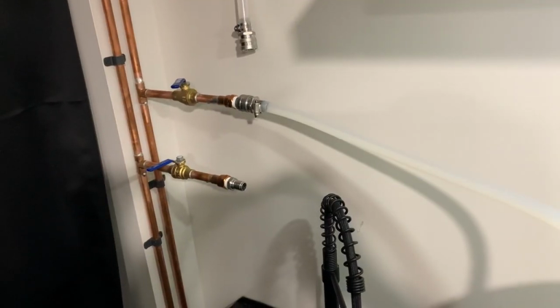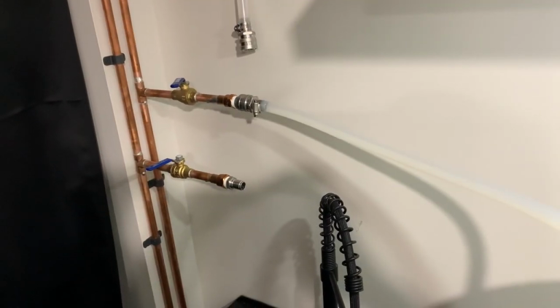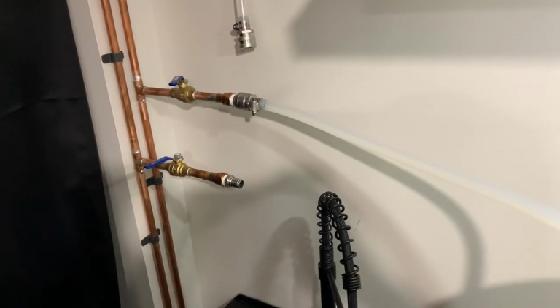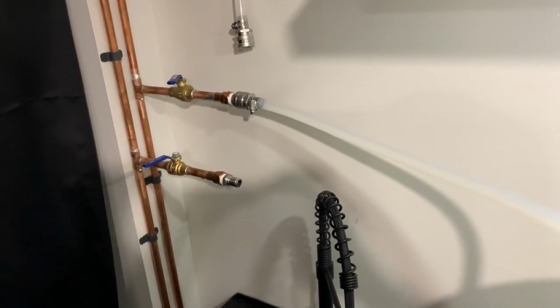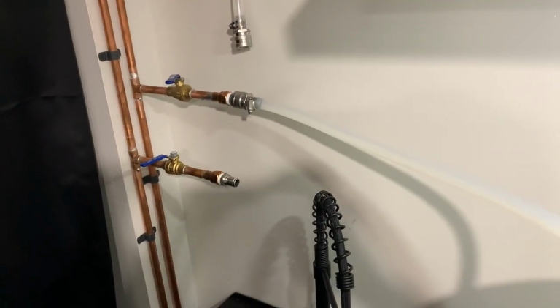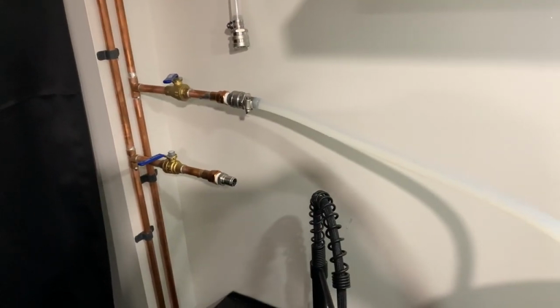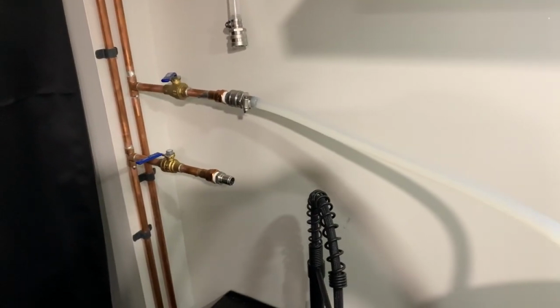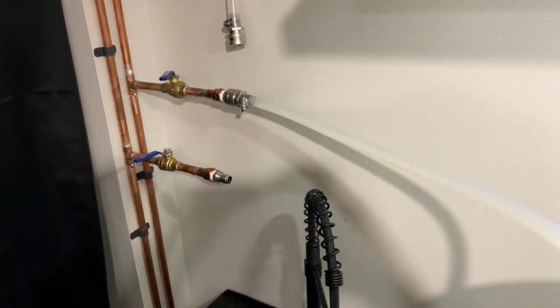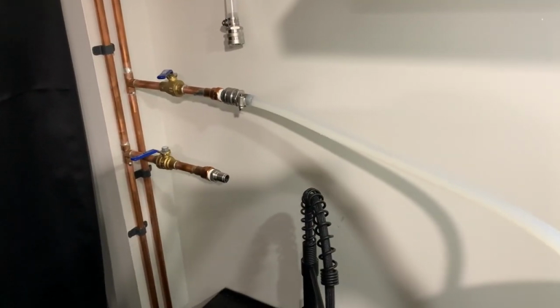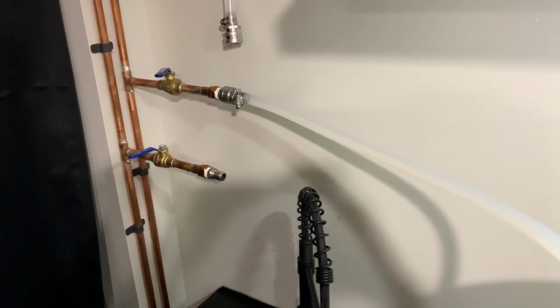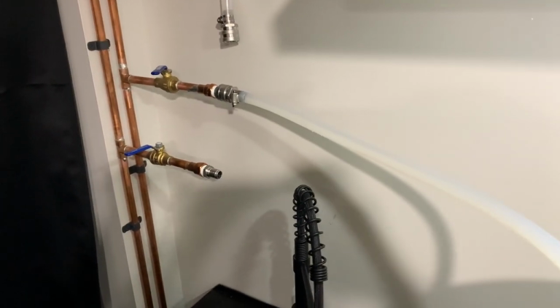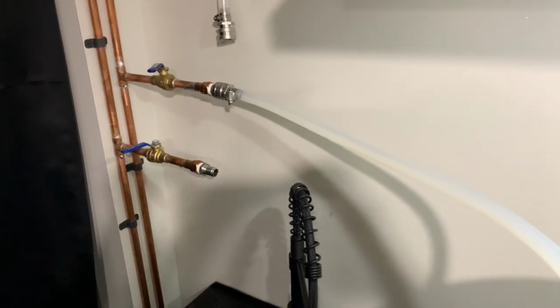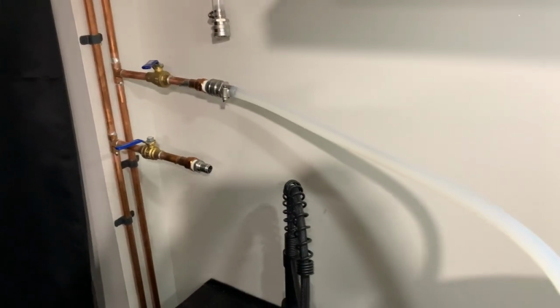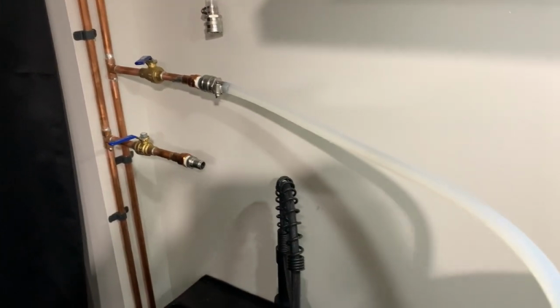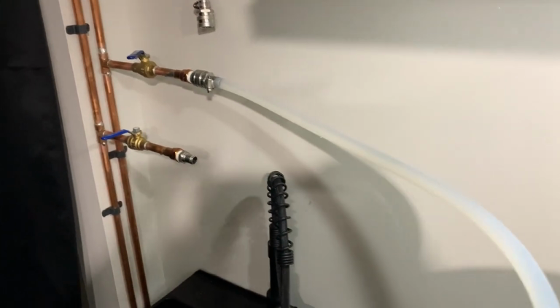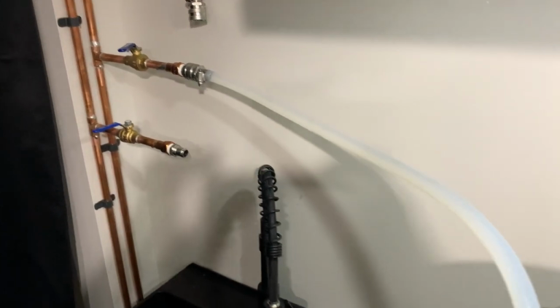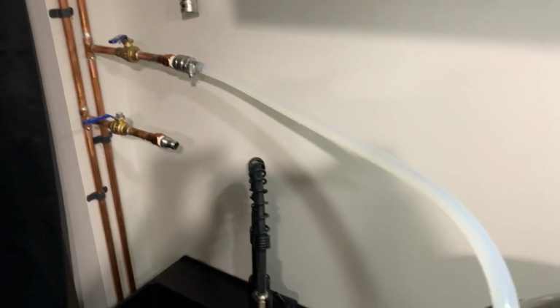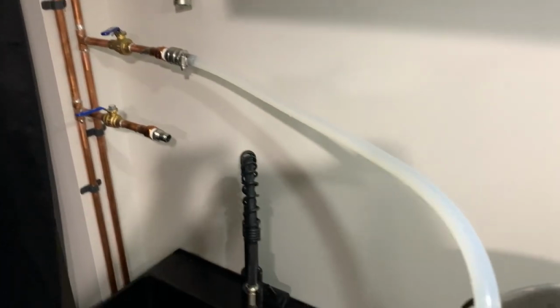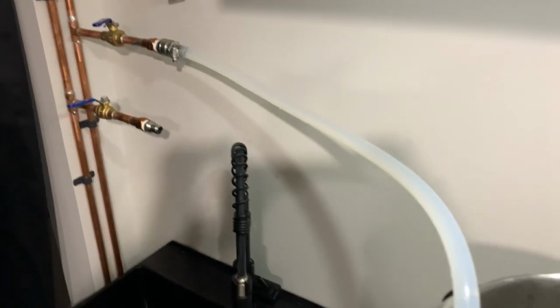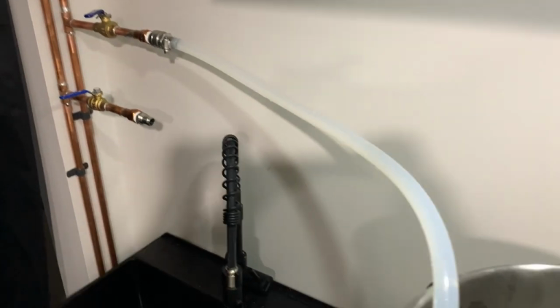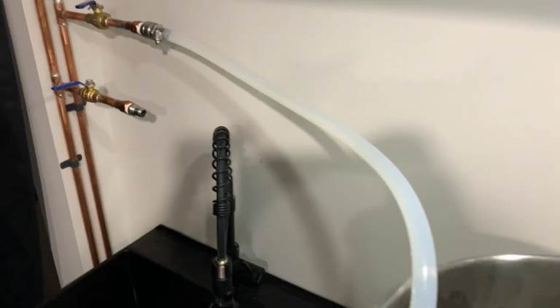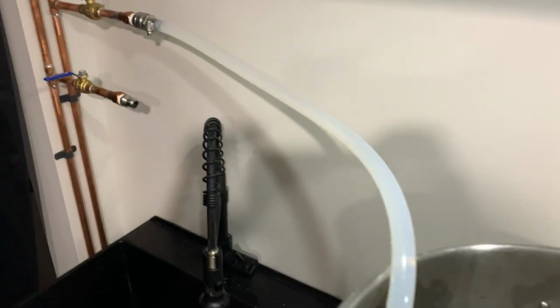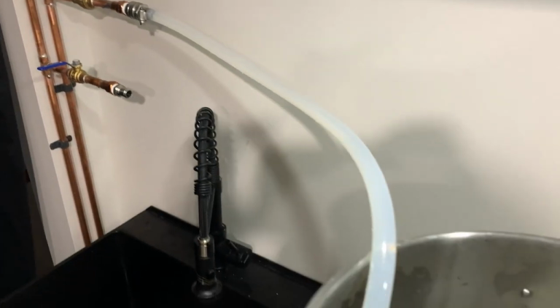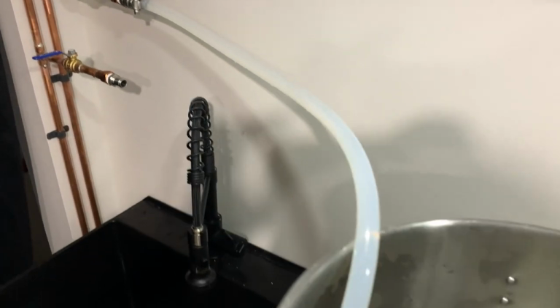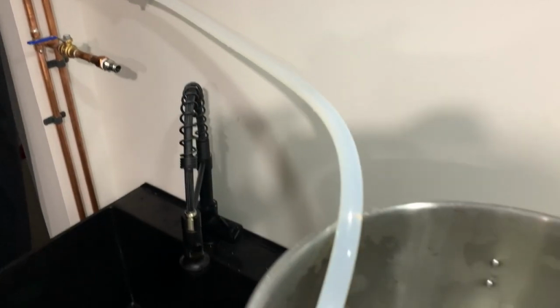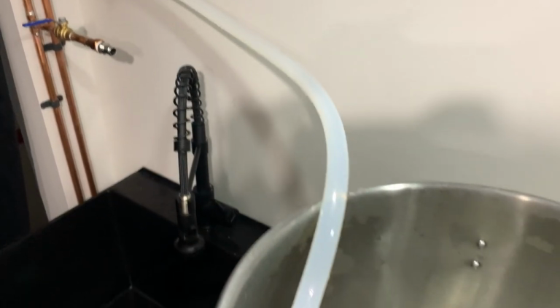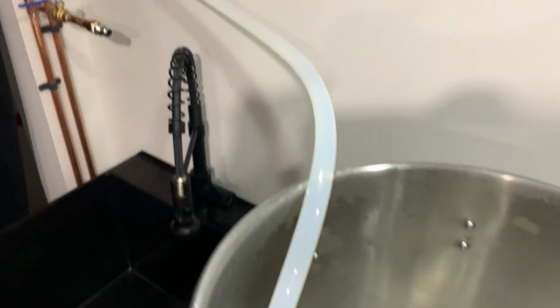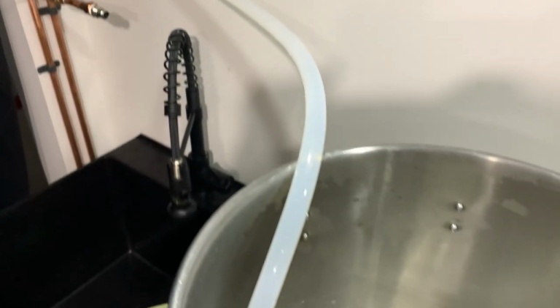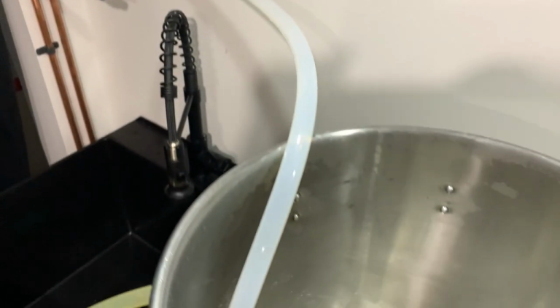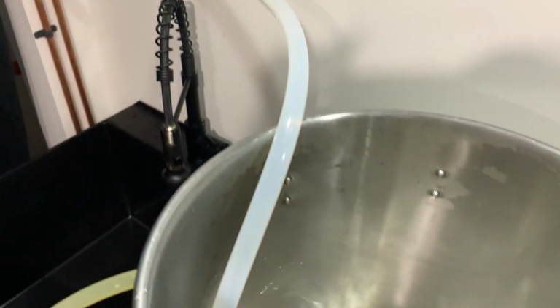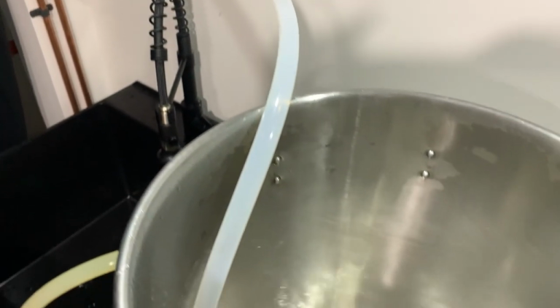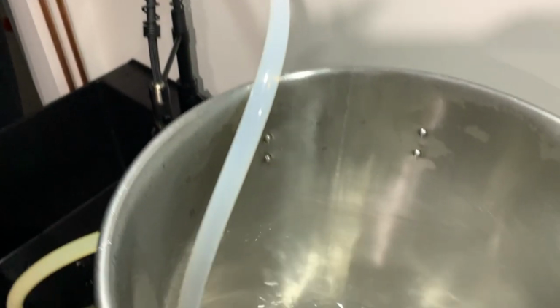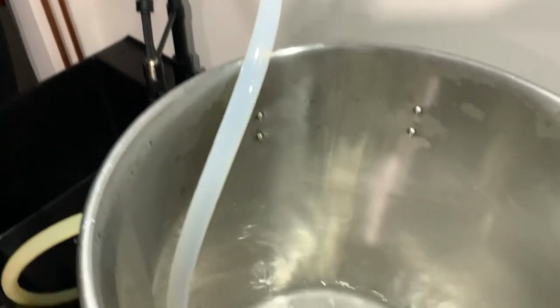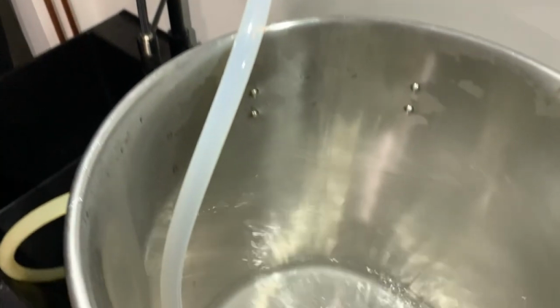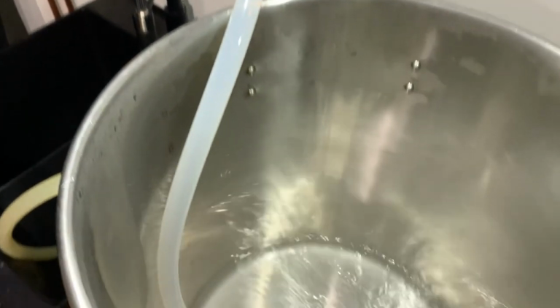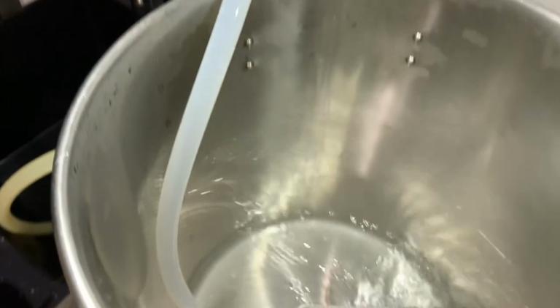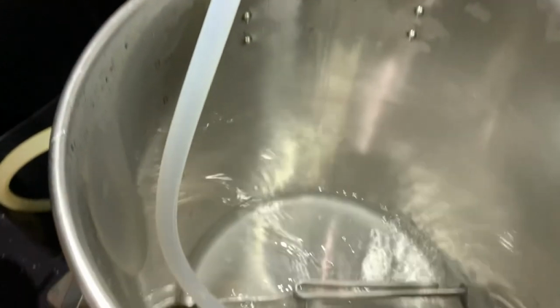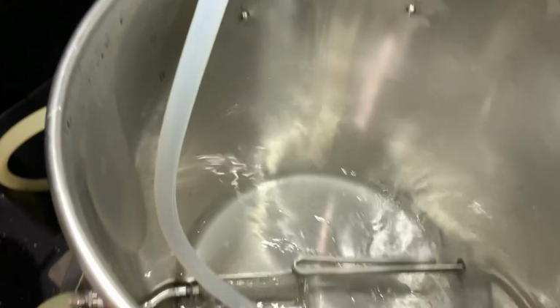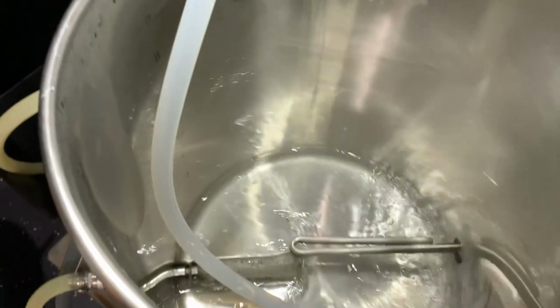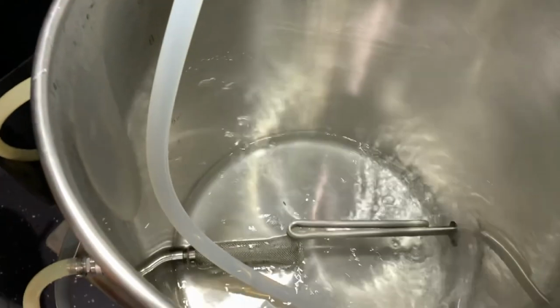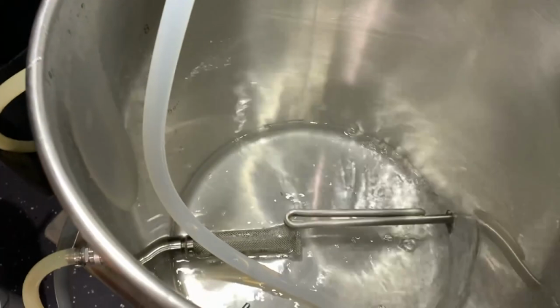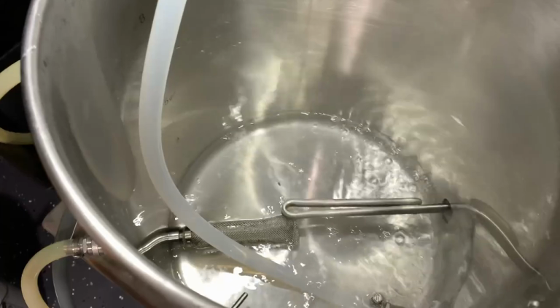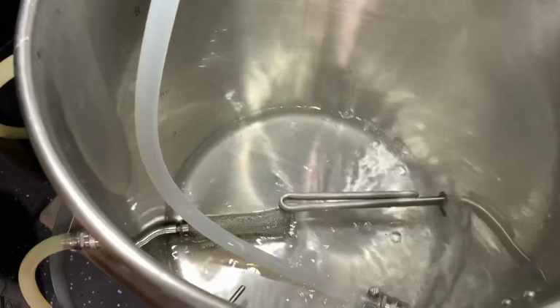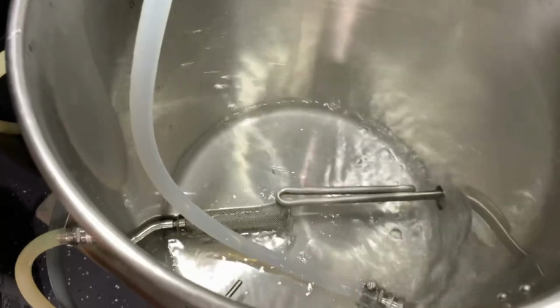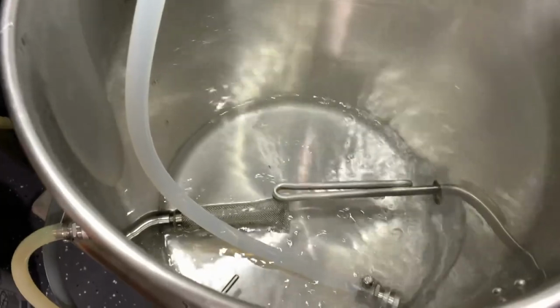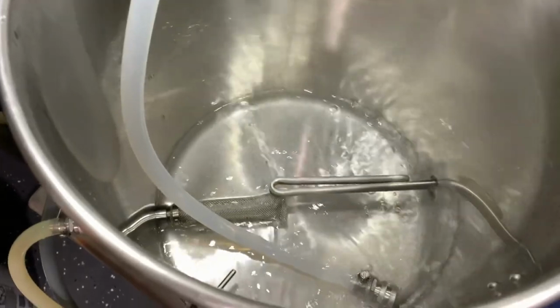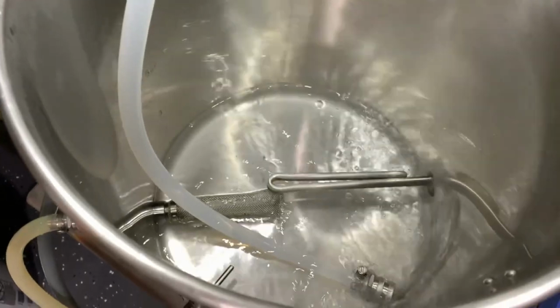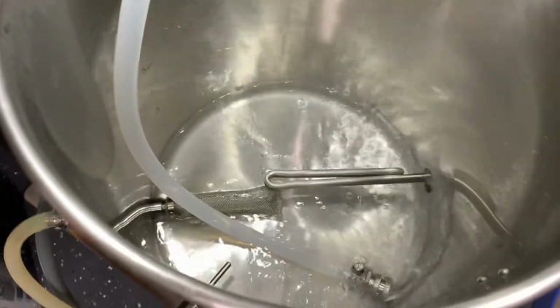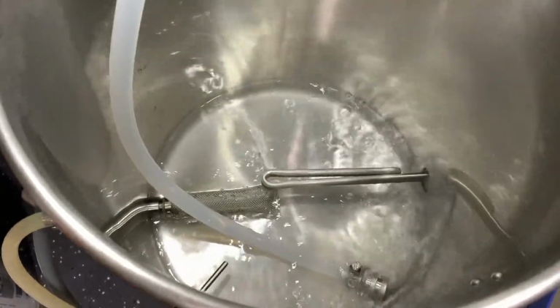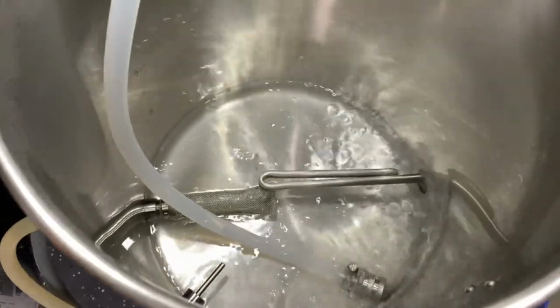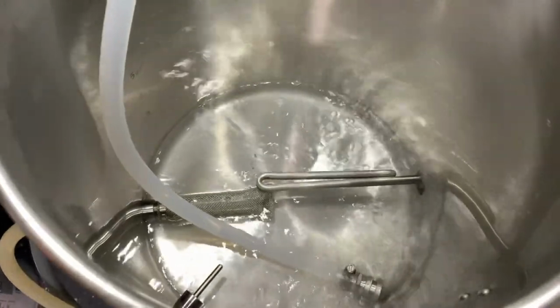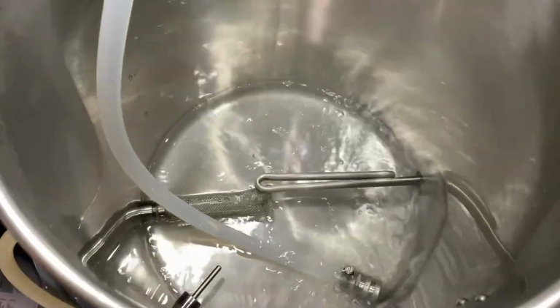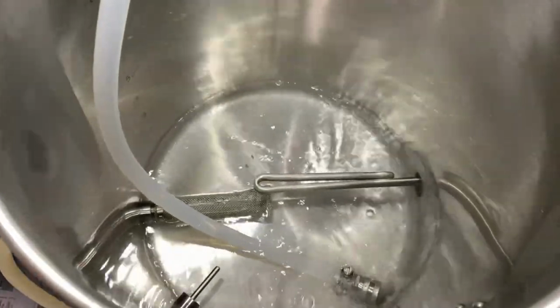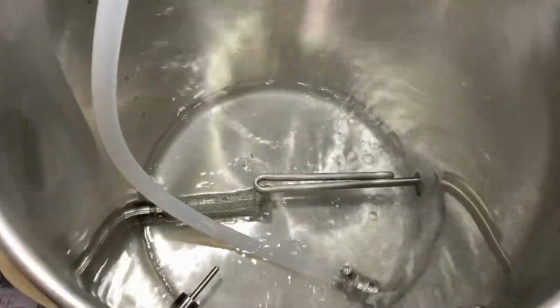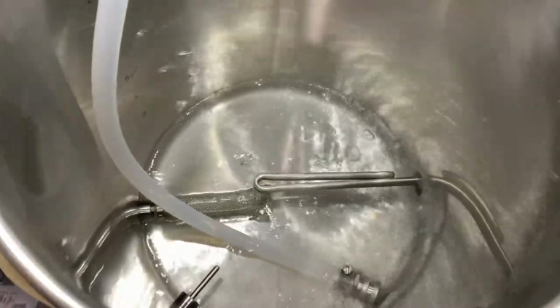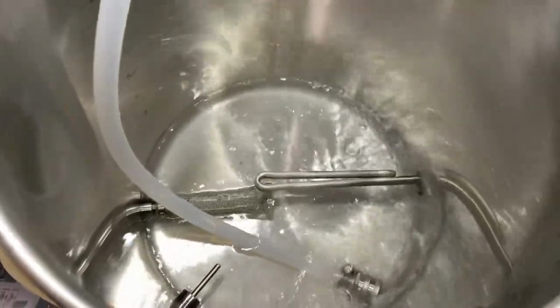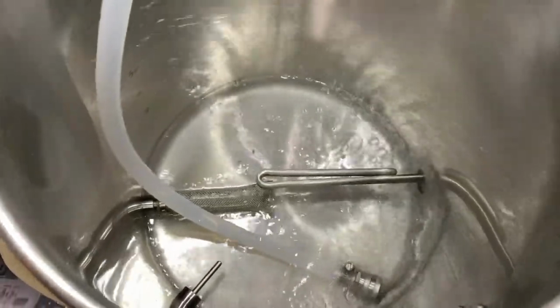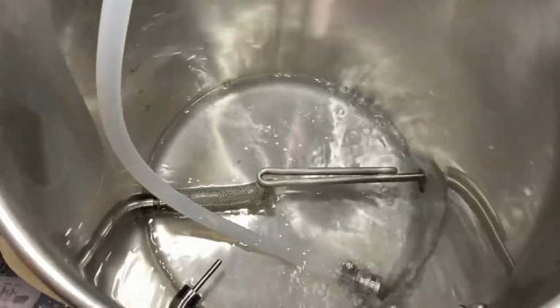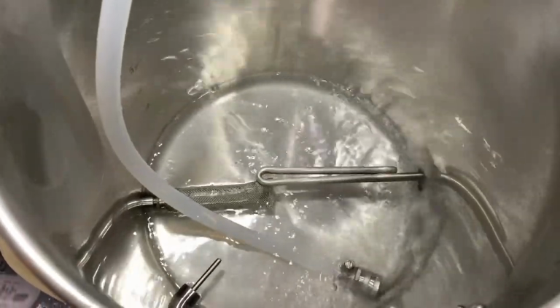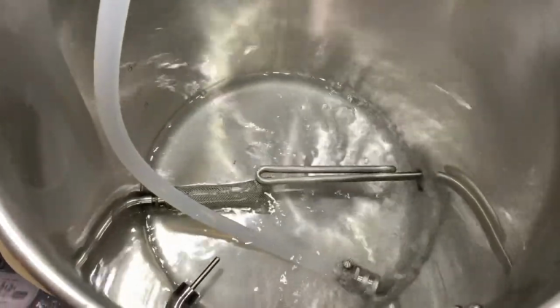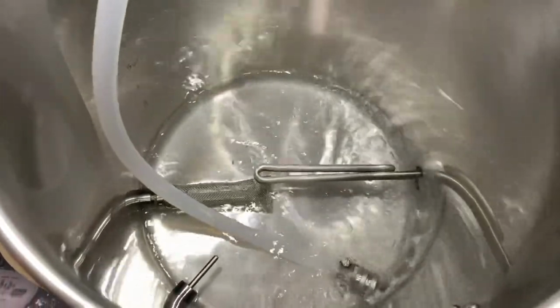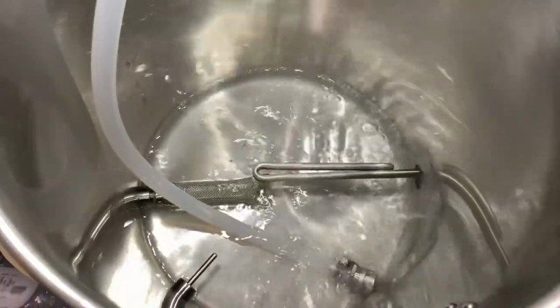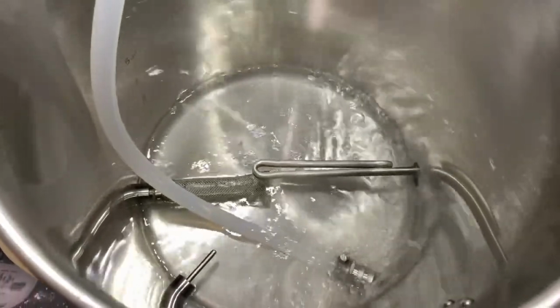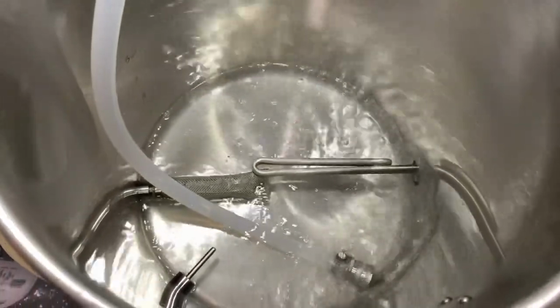Next, we're going to hook up the quick disconnects to the hot outlet fitting on the wall to fill up the kettle with hot water to flush the lines.